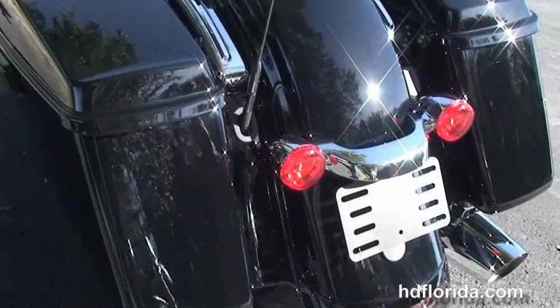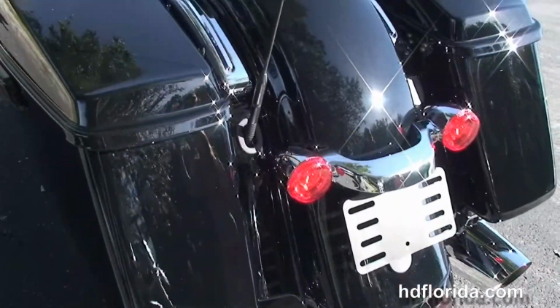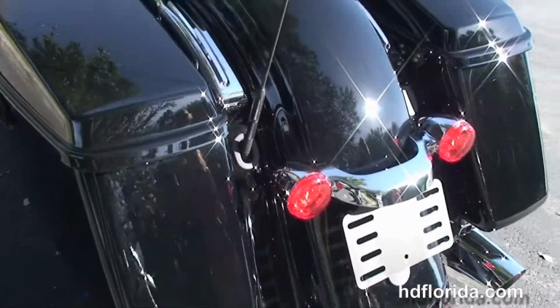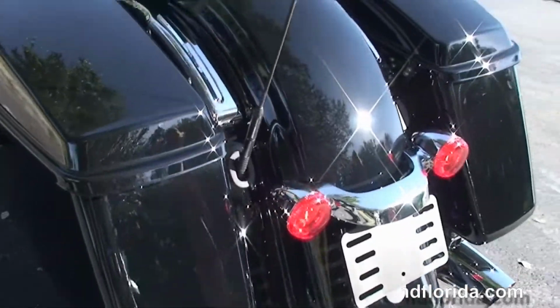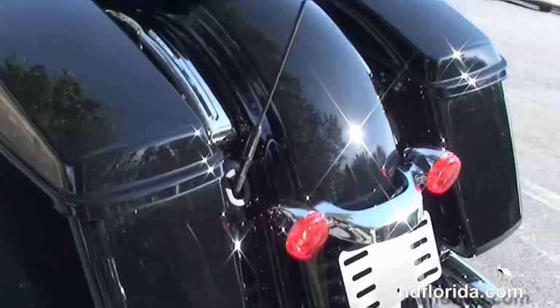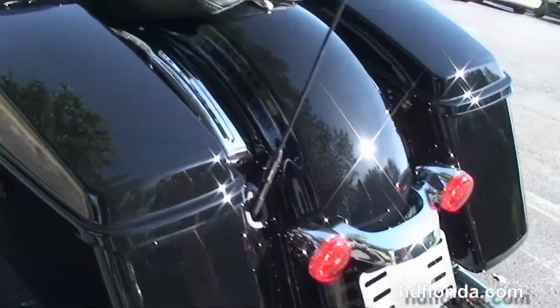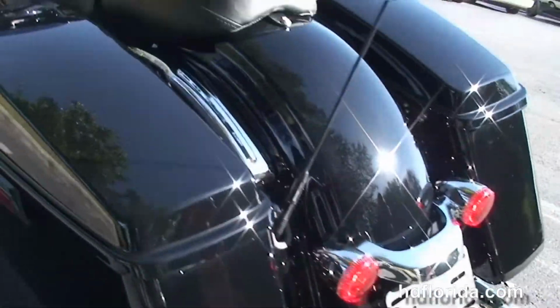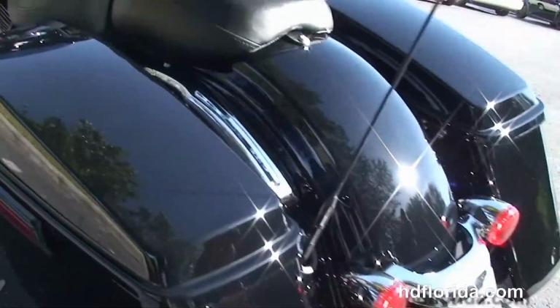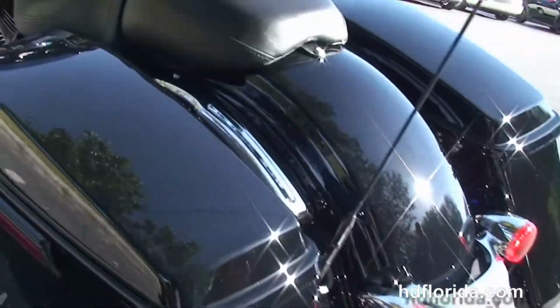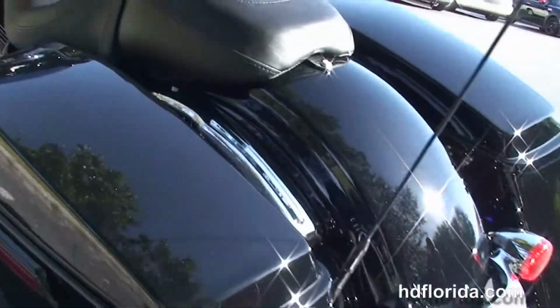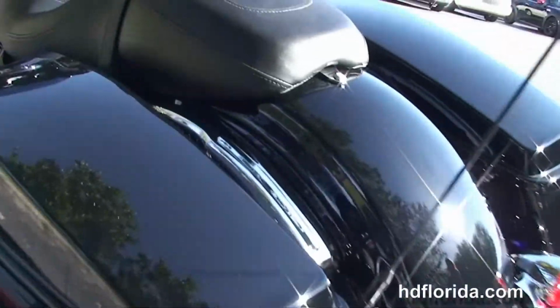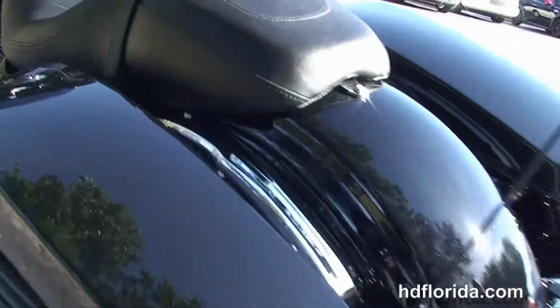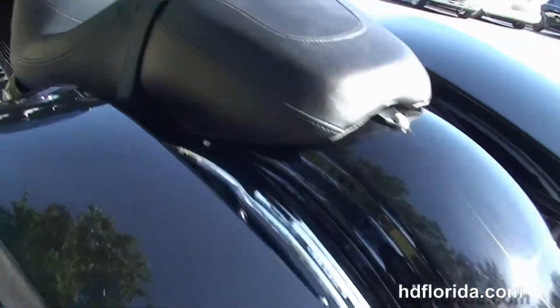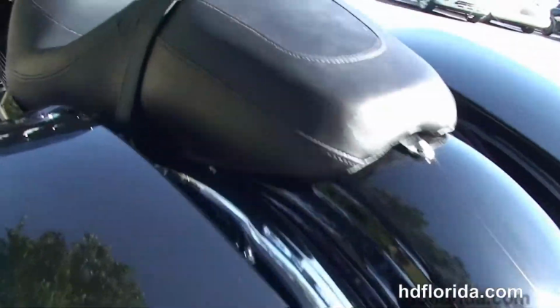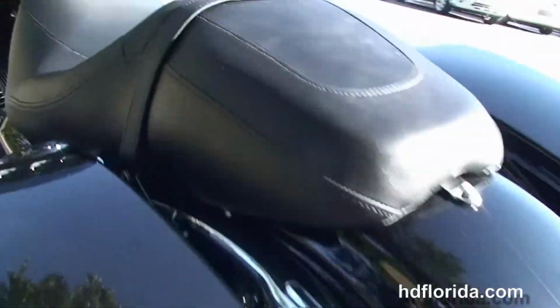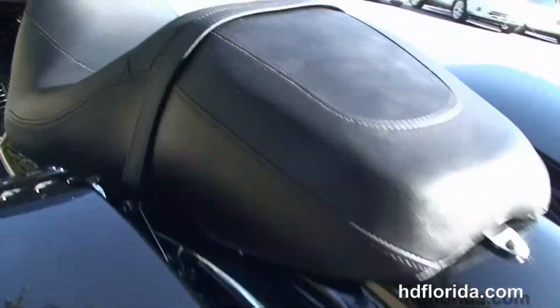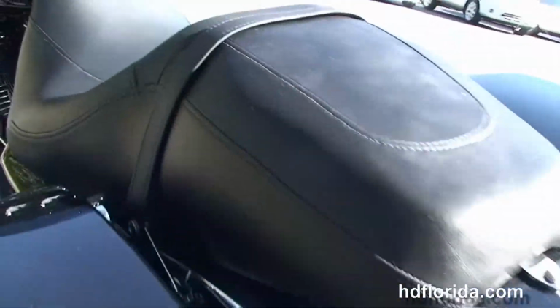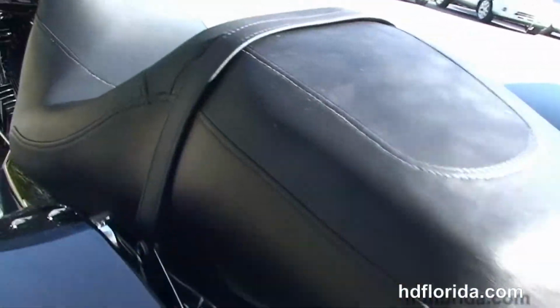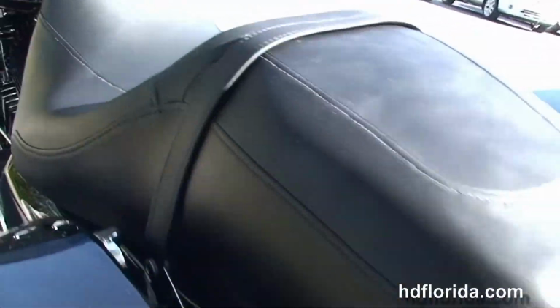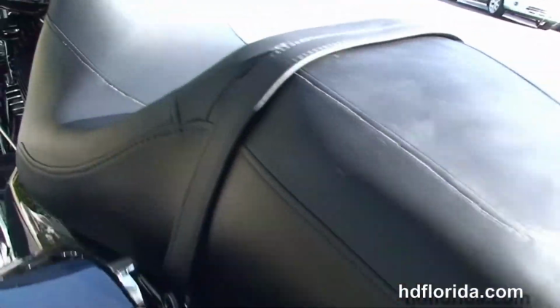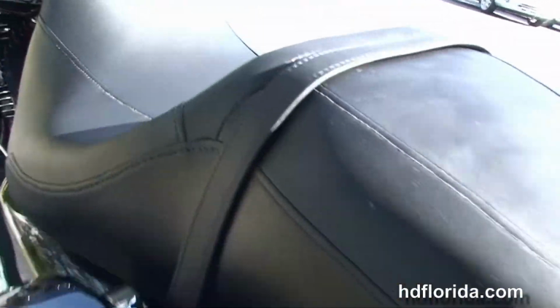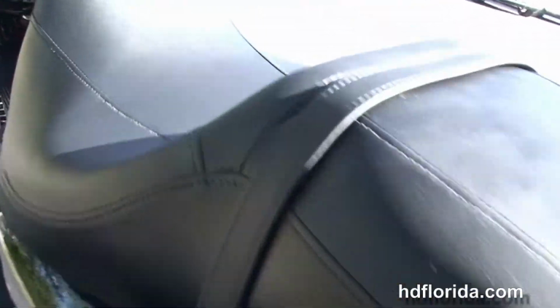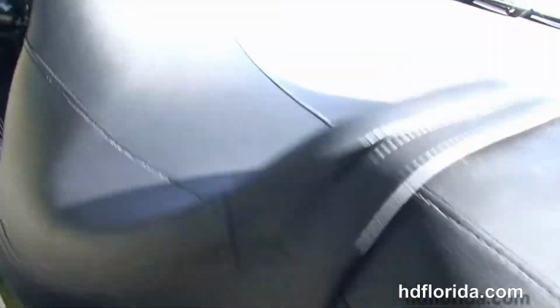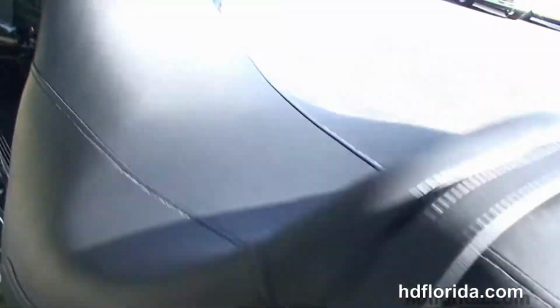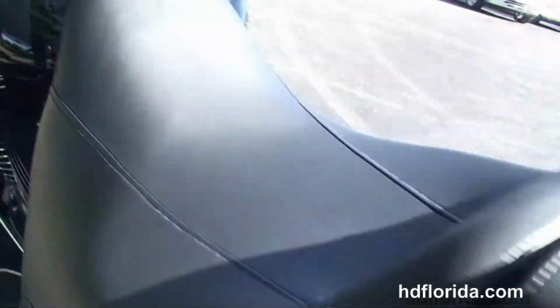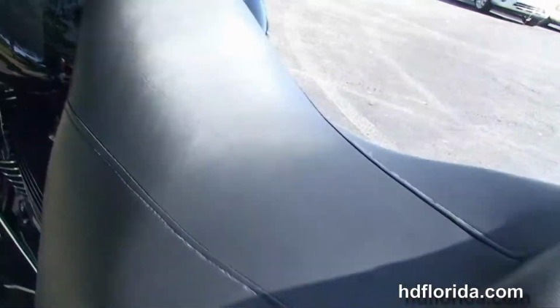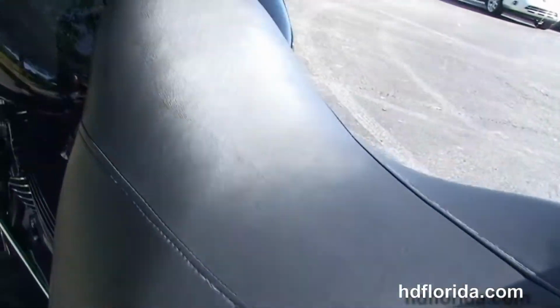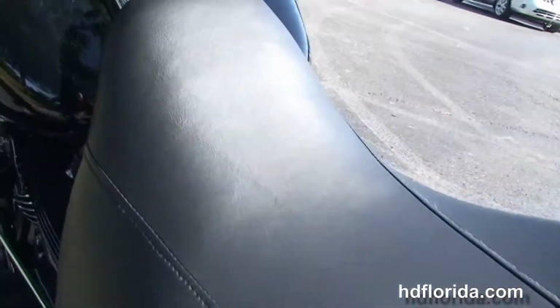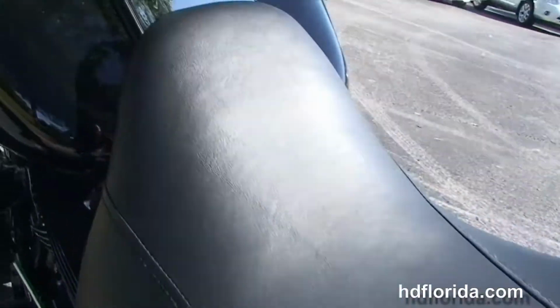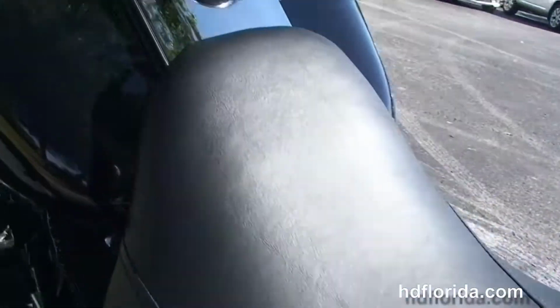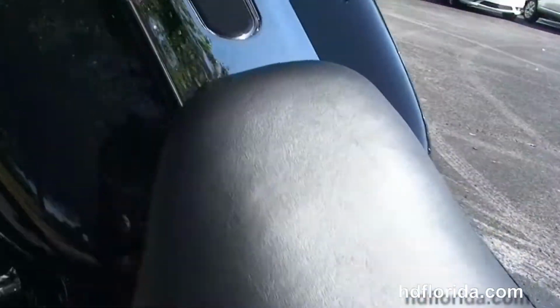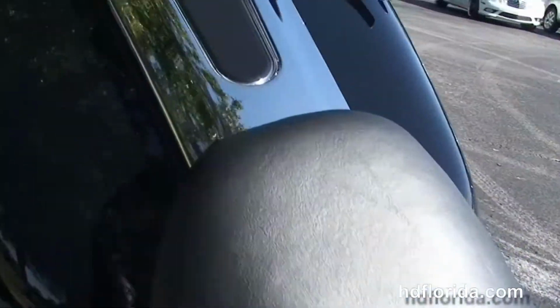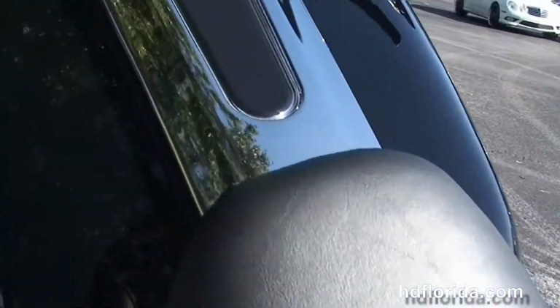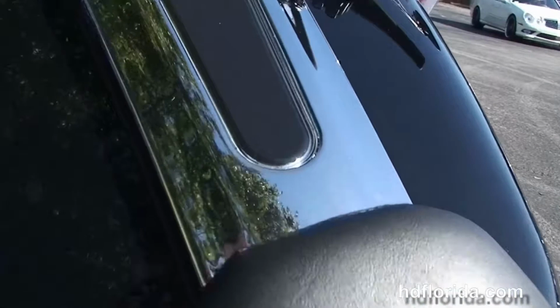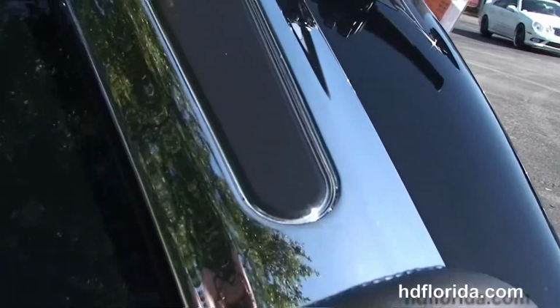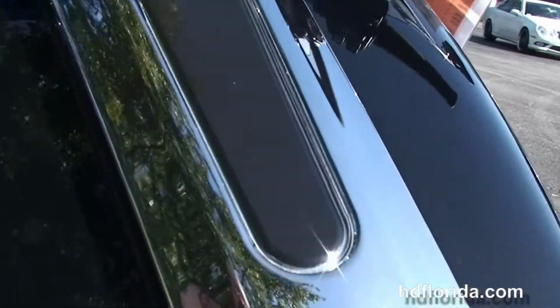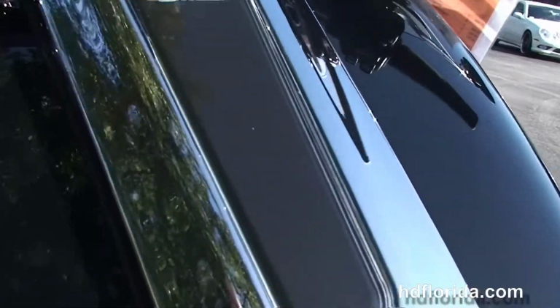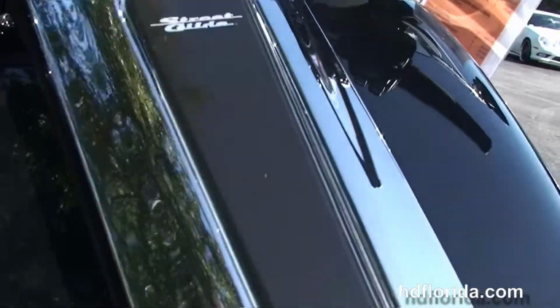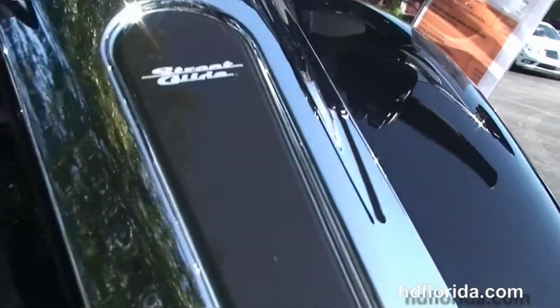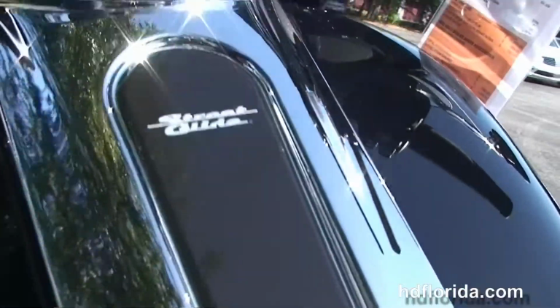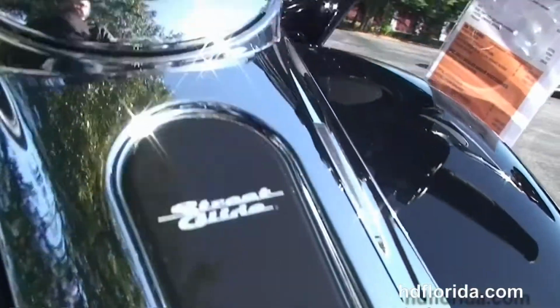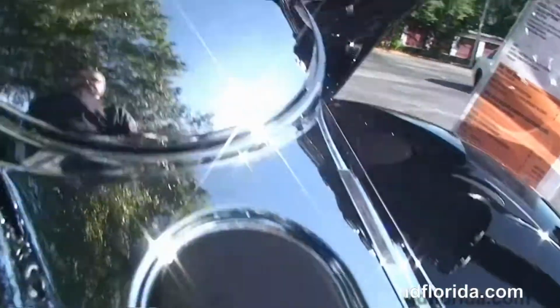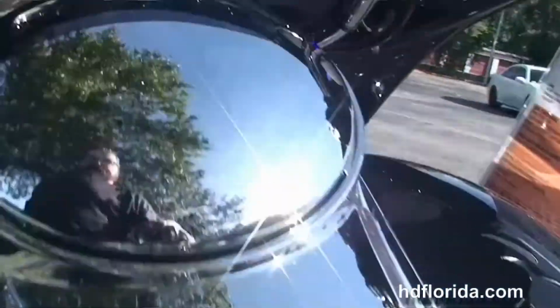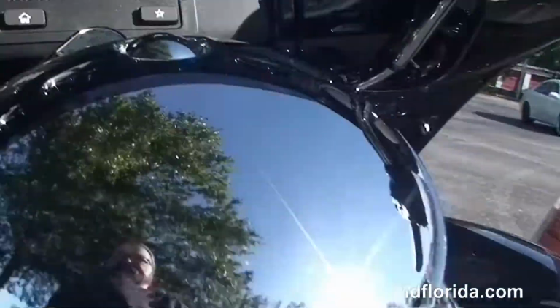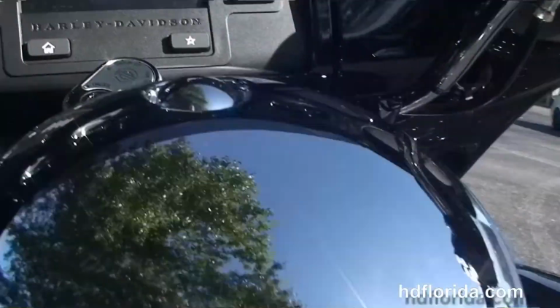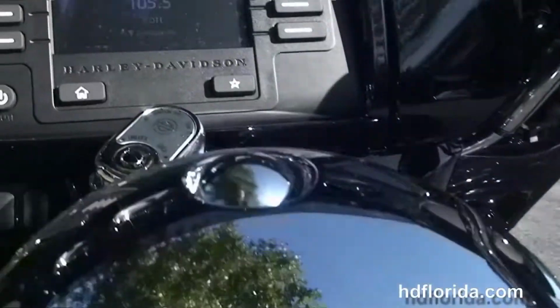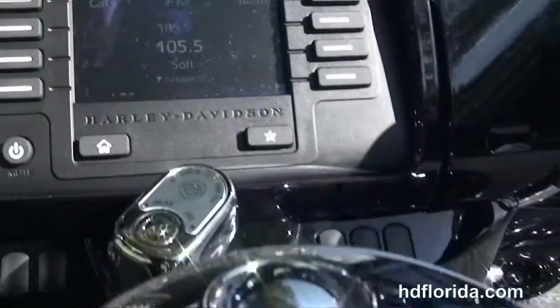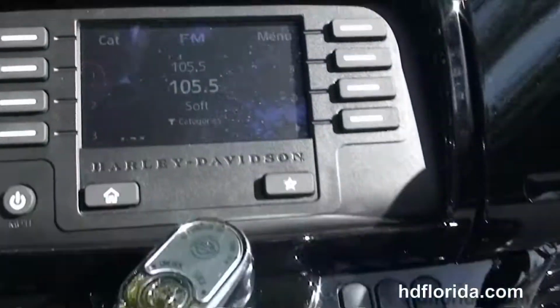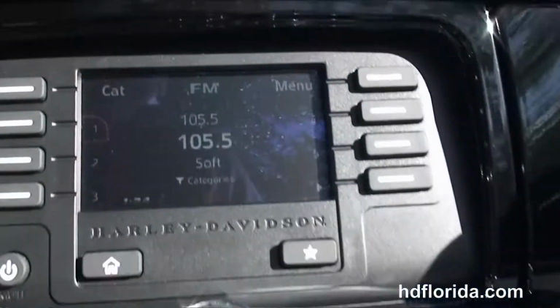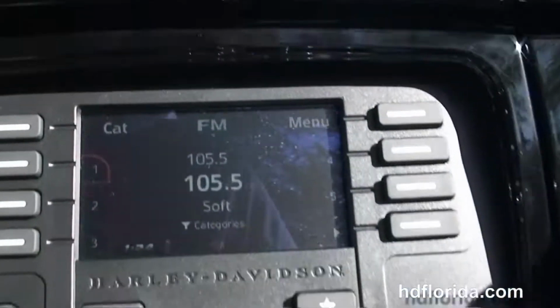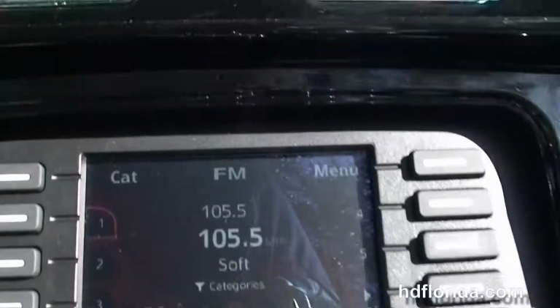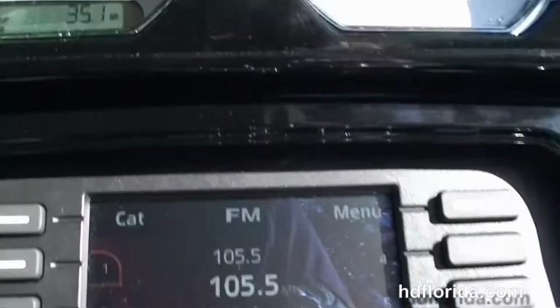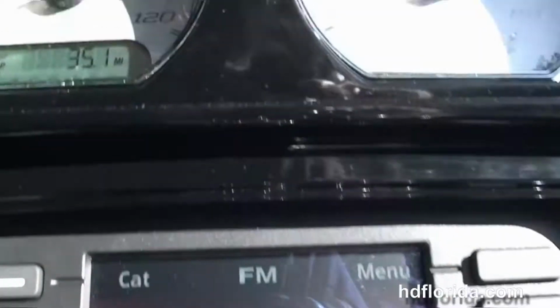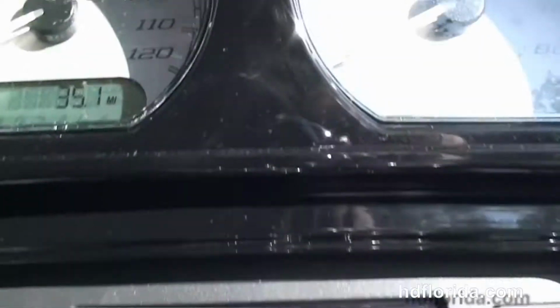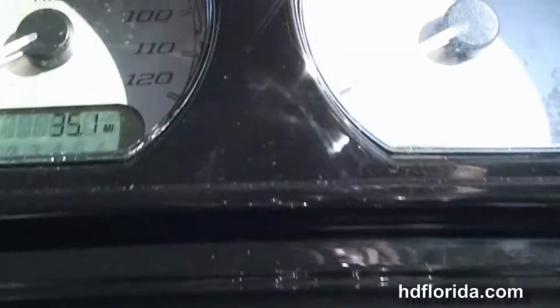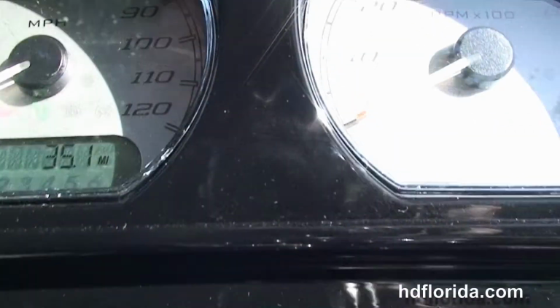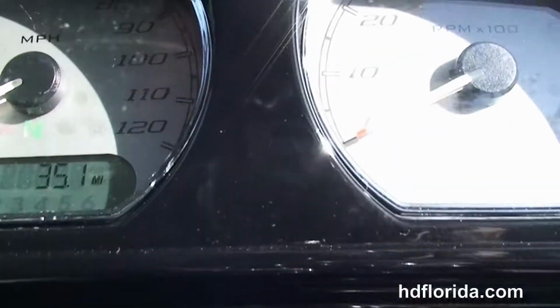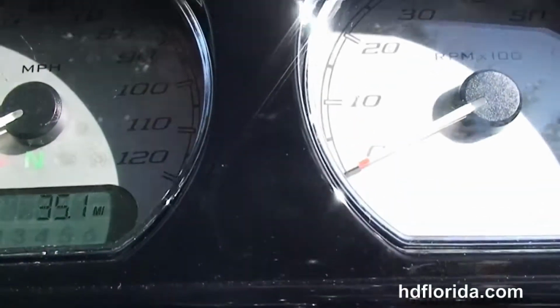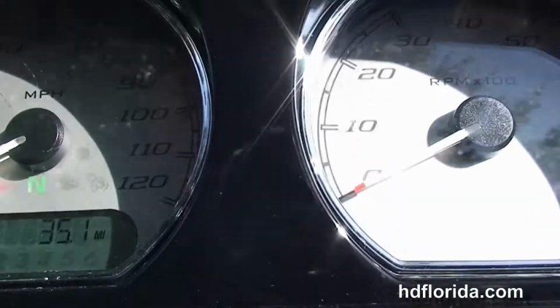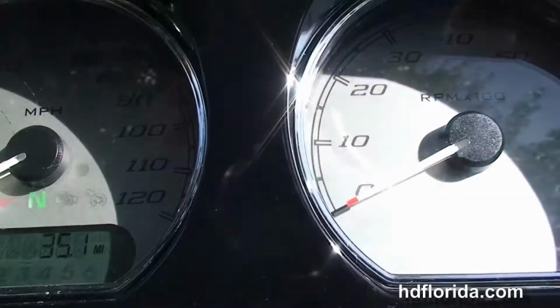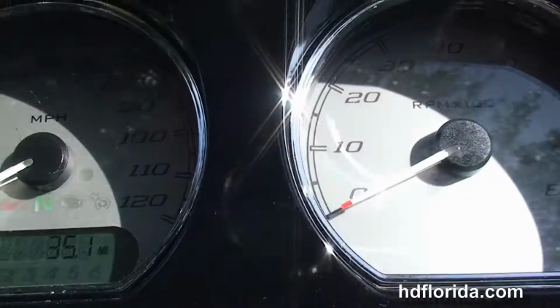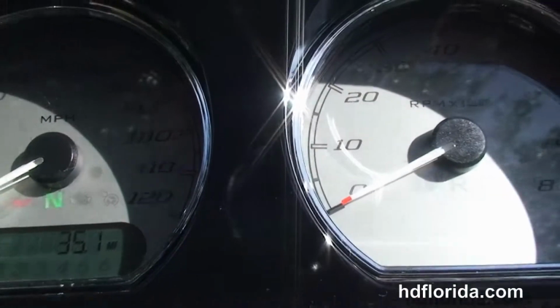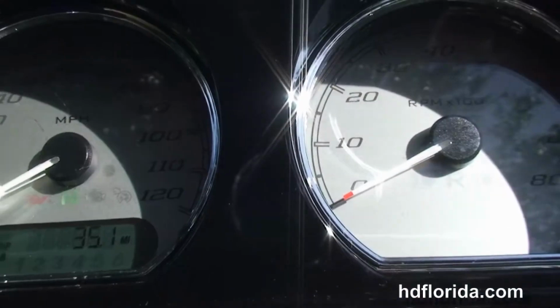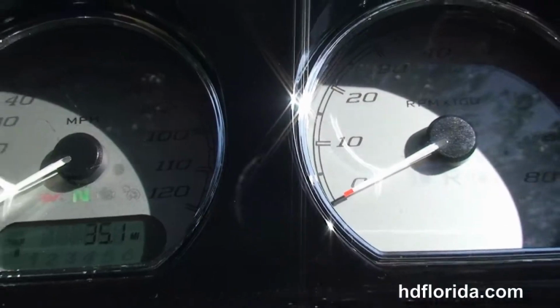The all new one touch hard locking saddlebags, custom filled in rear fender with integrated stop tail turn lights, and we move up to the sculpted one piece two-up seat.